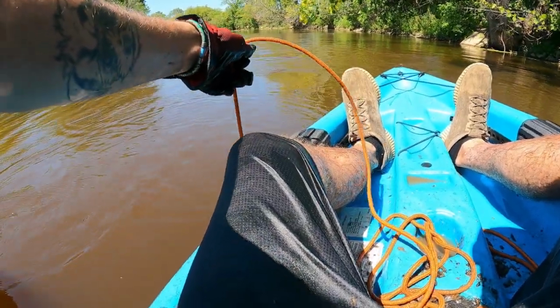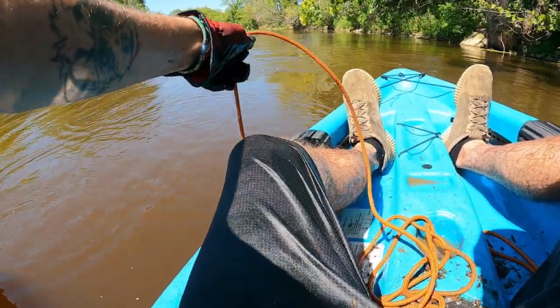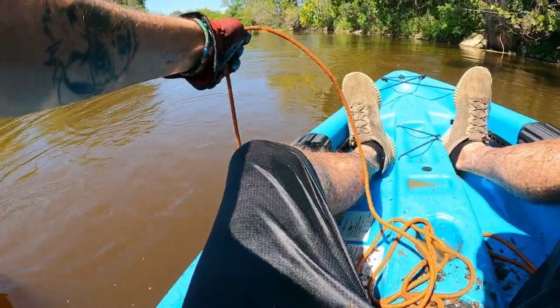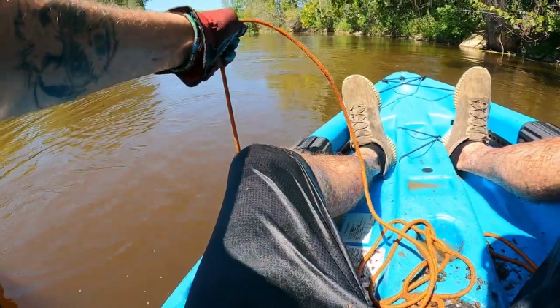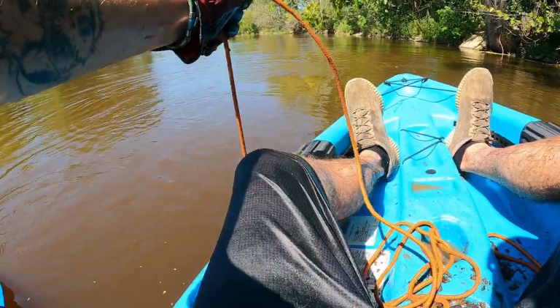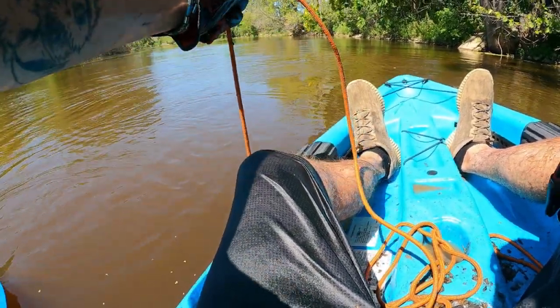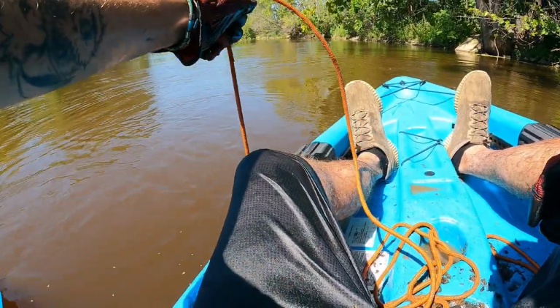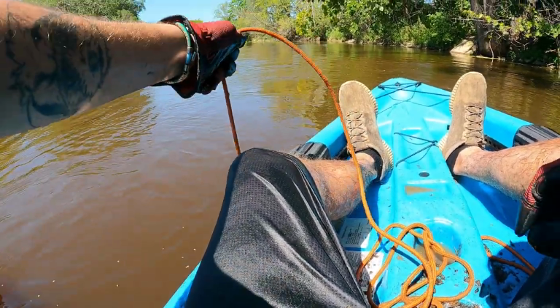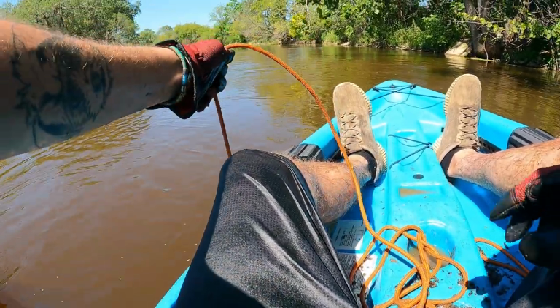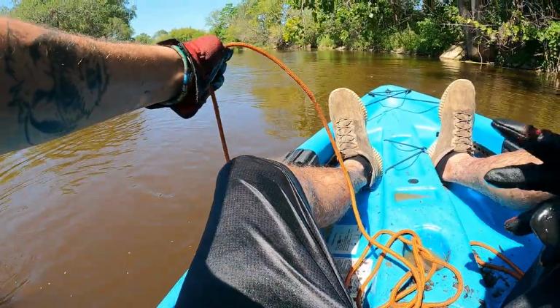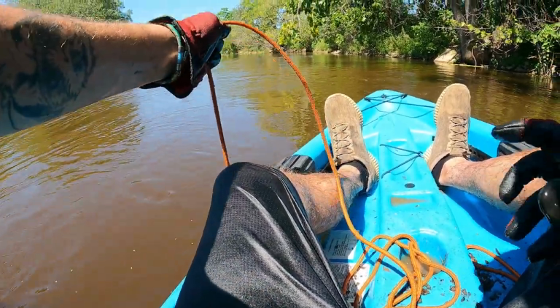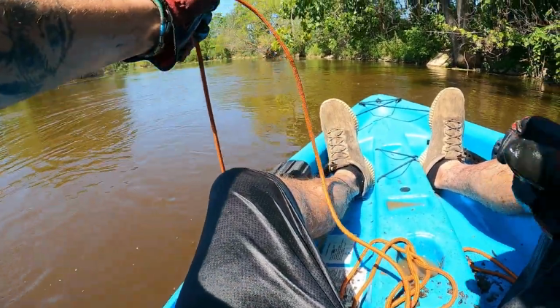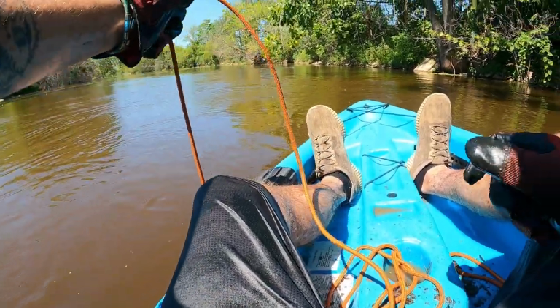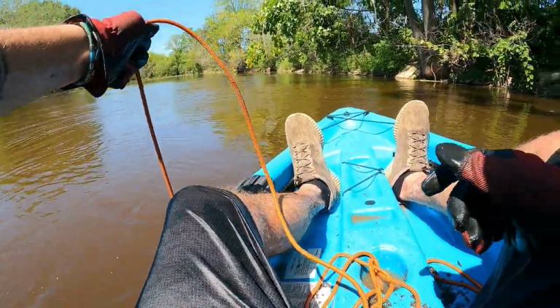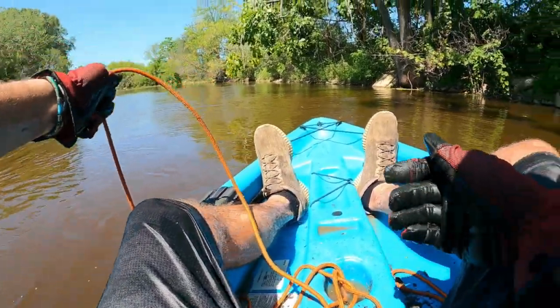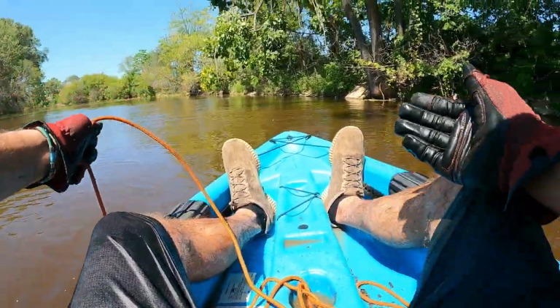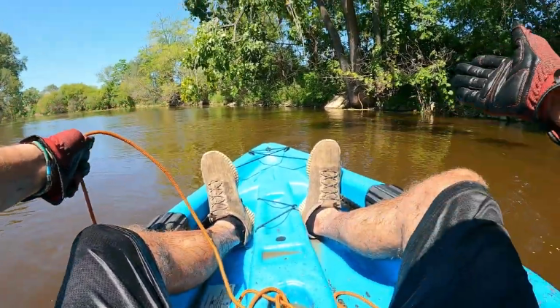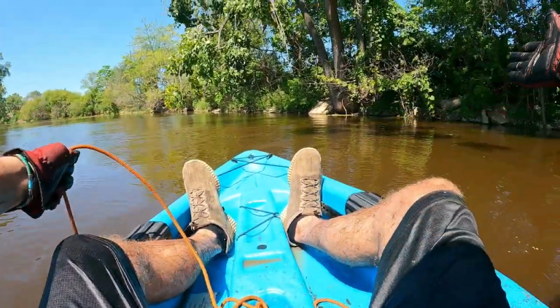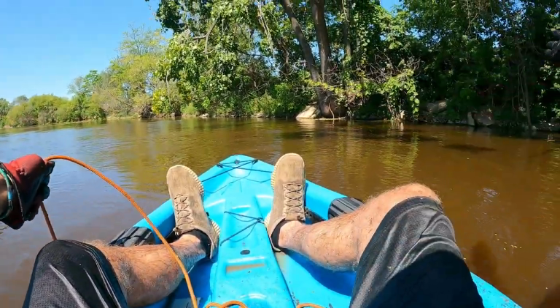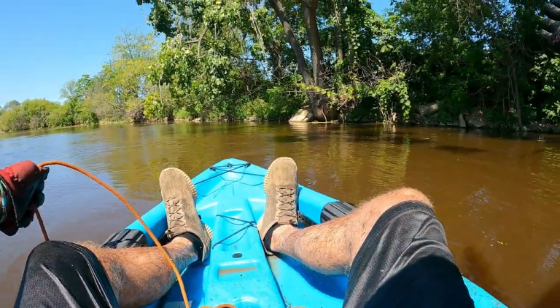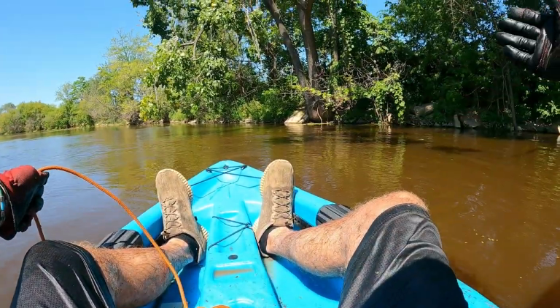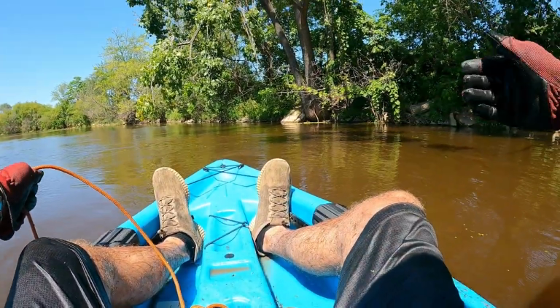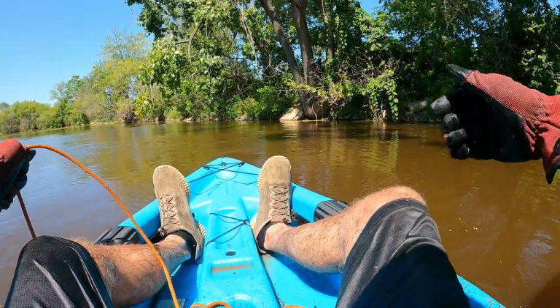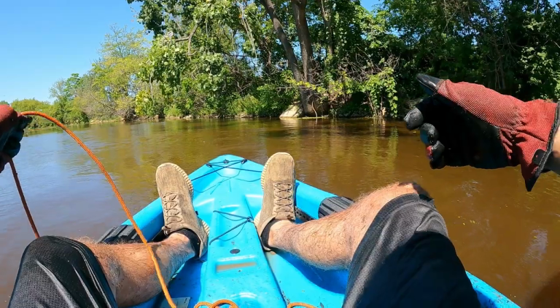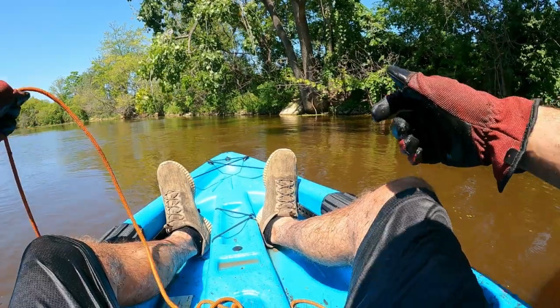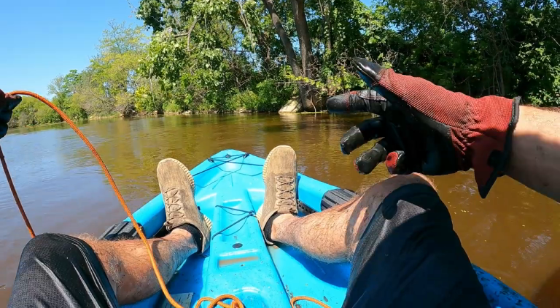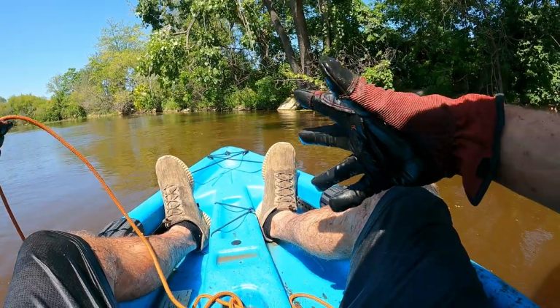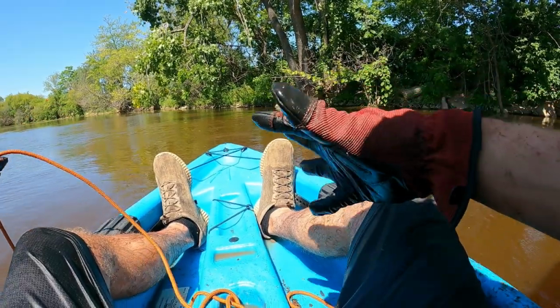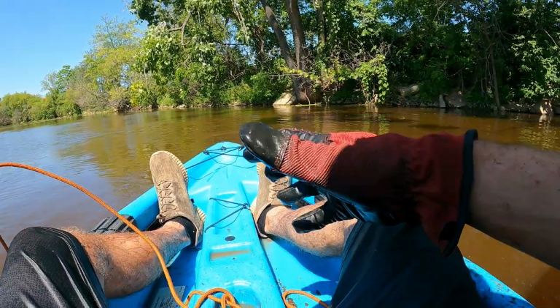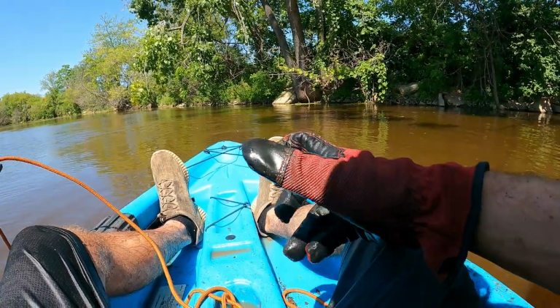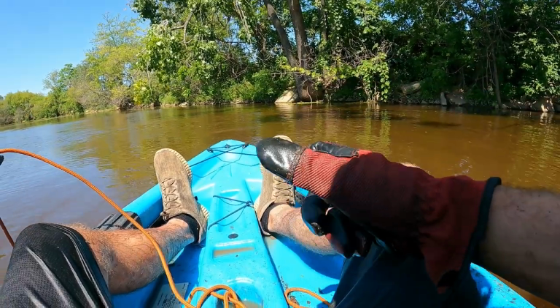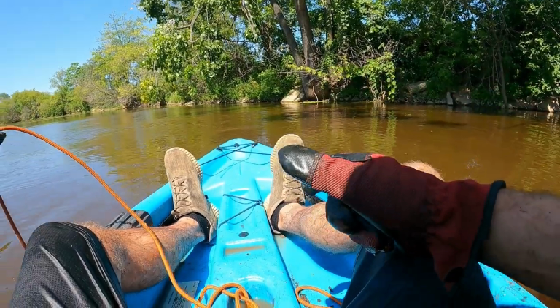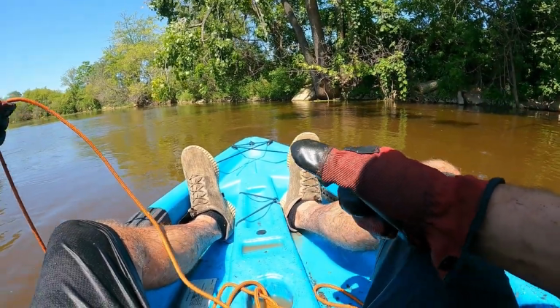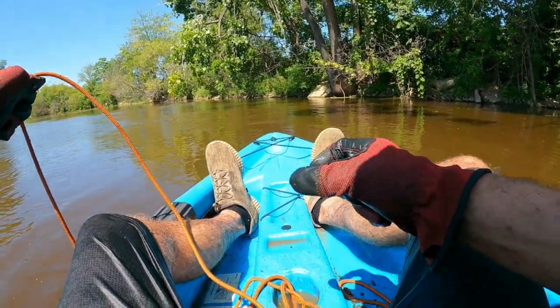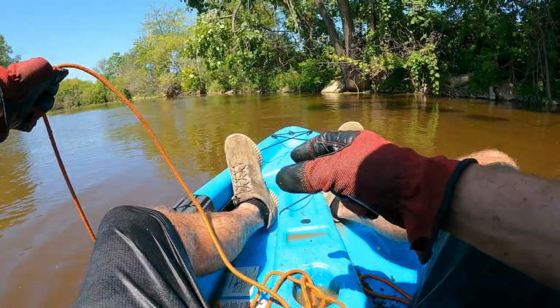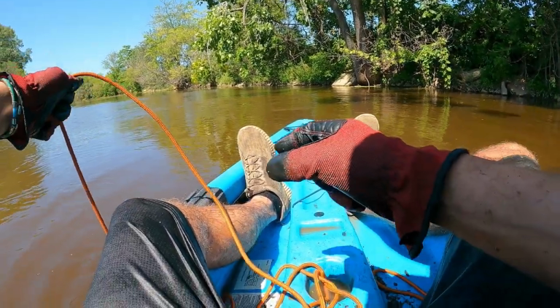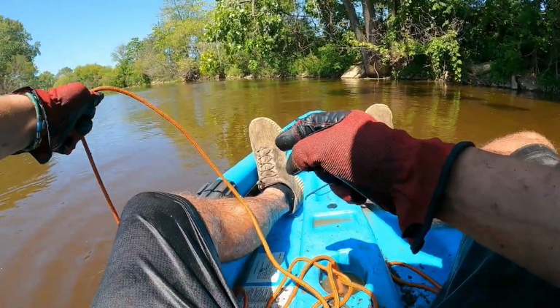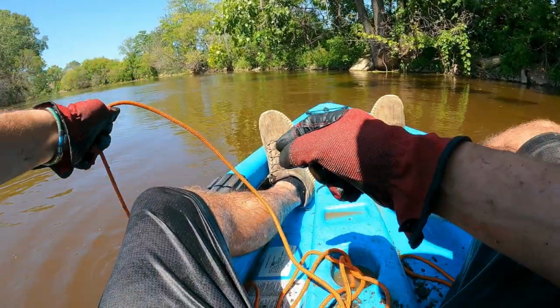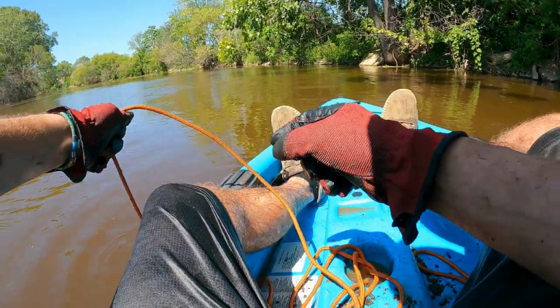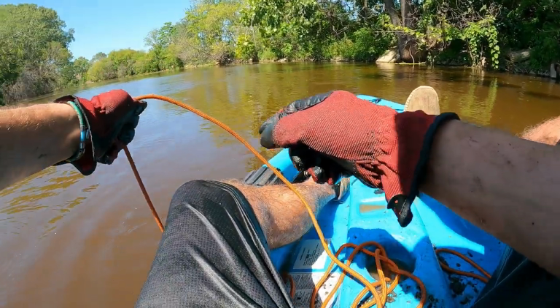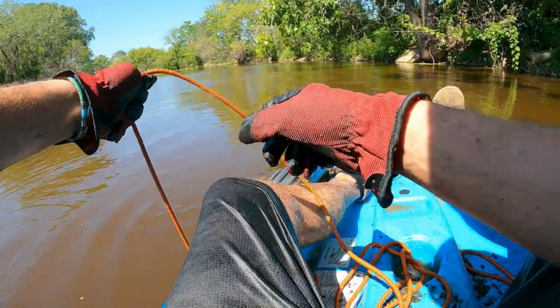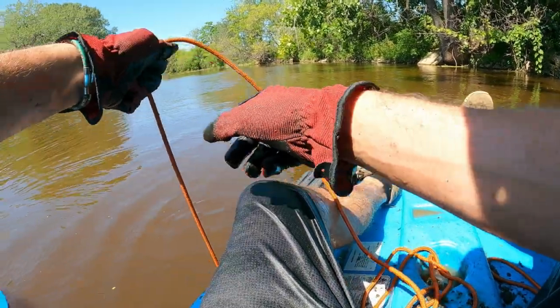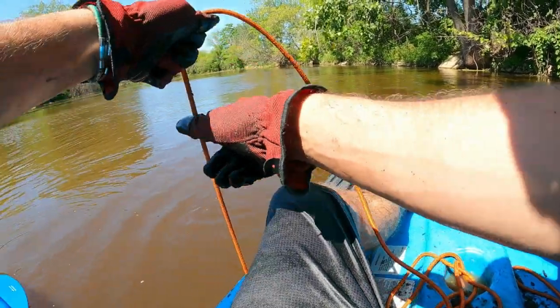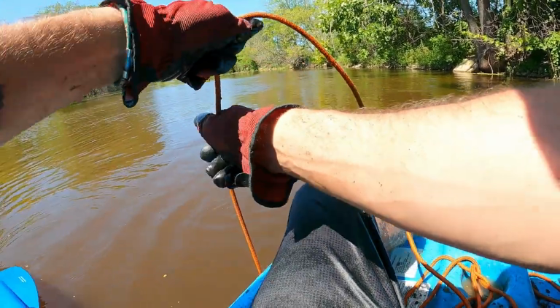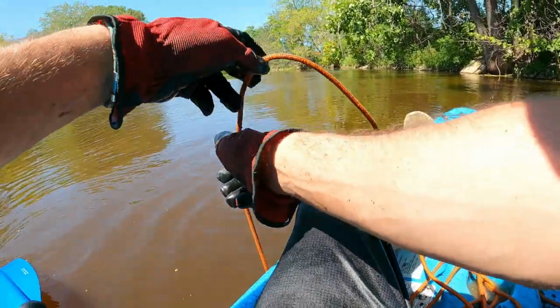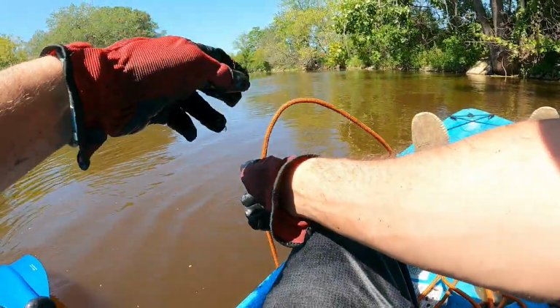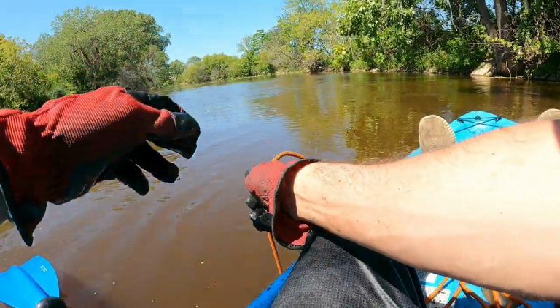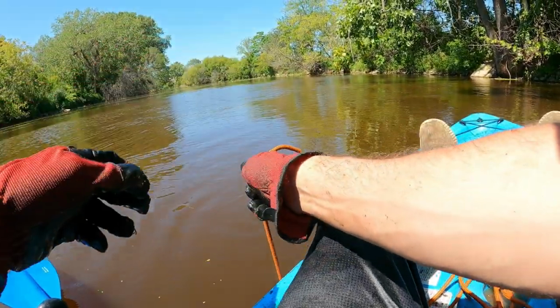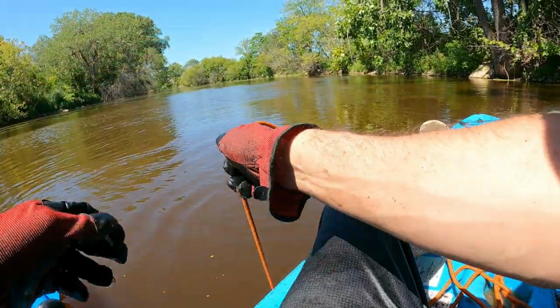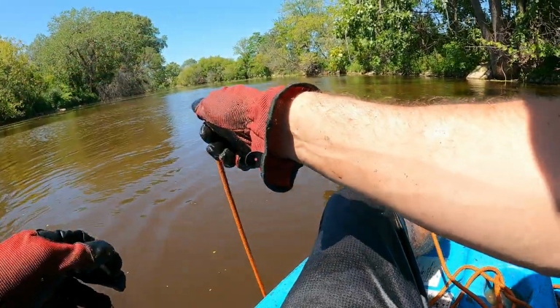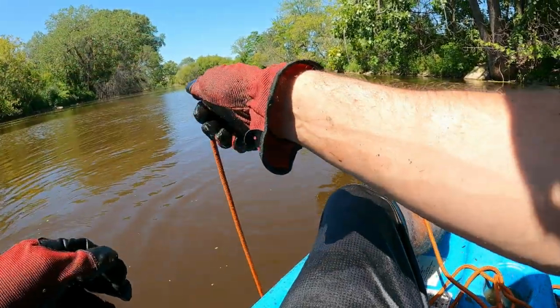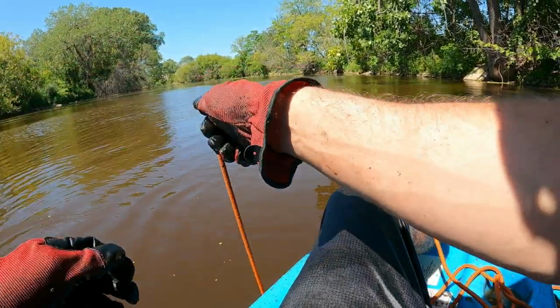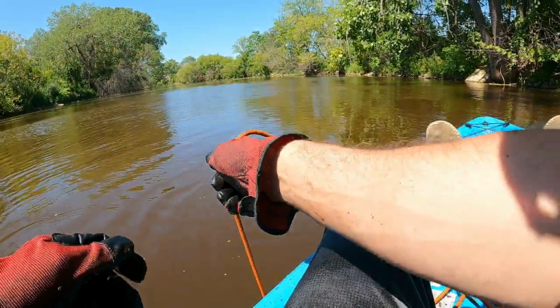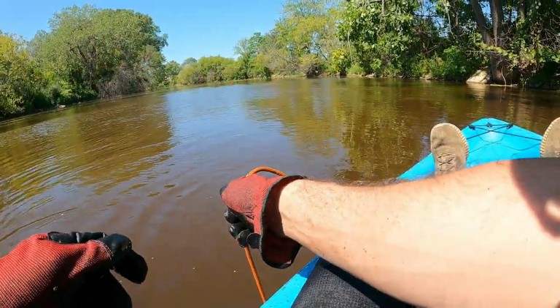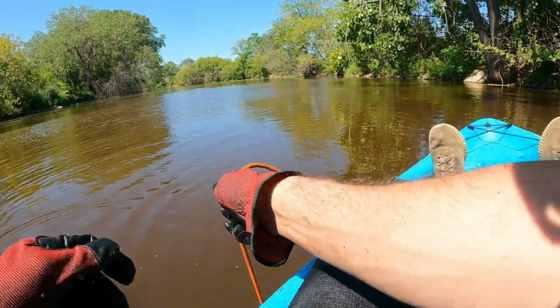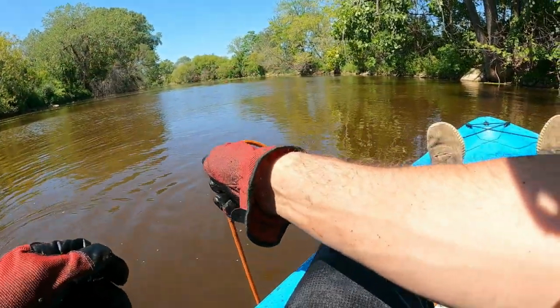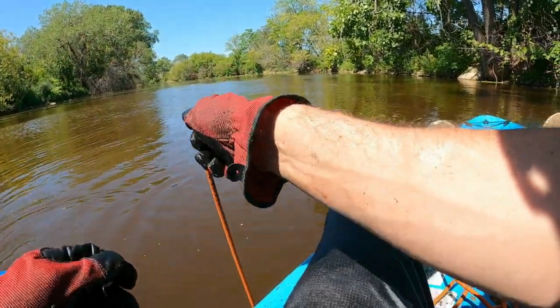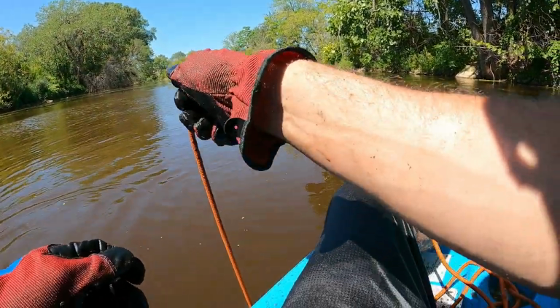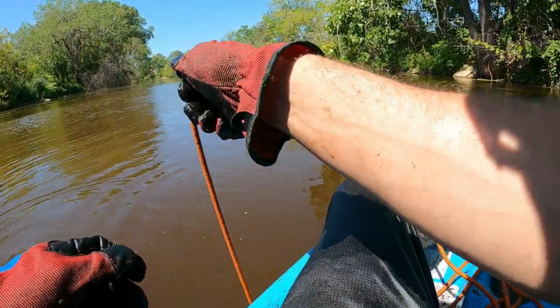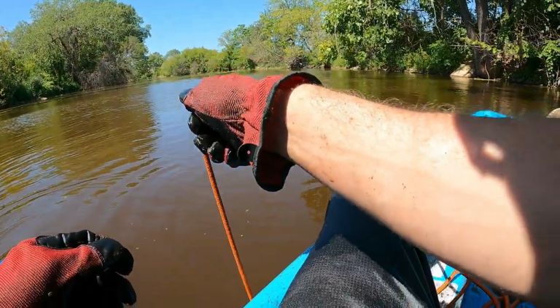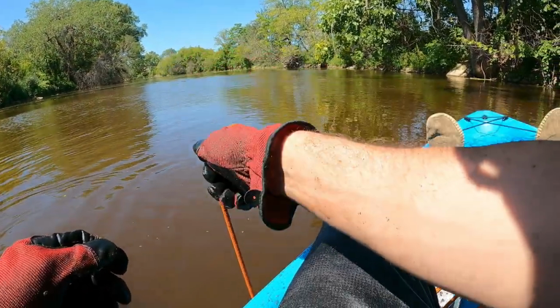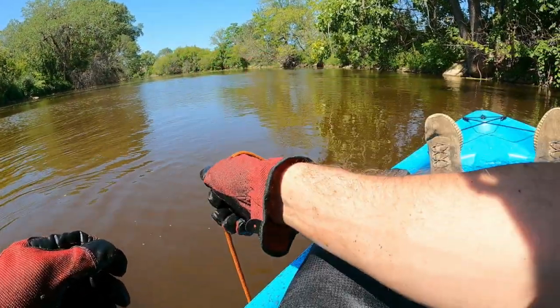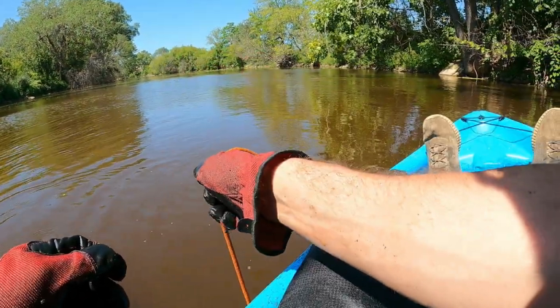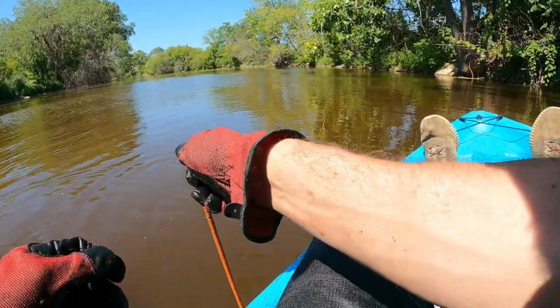That is pretty crazy — we're probably only 10 to 15 feet from the shore here and it's like 15 to 20 feet deep.